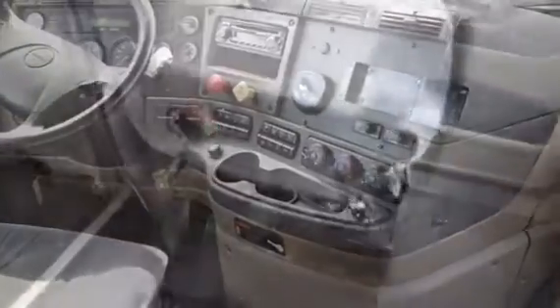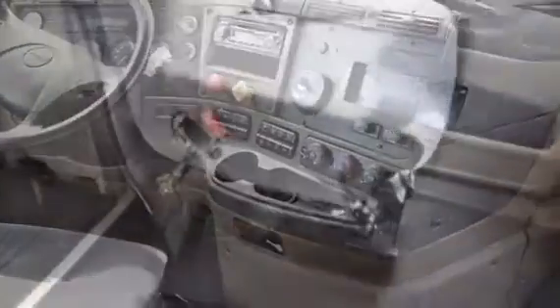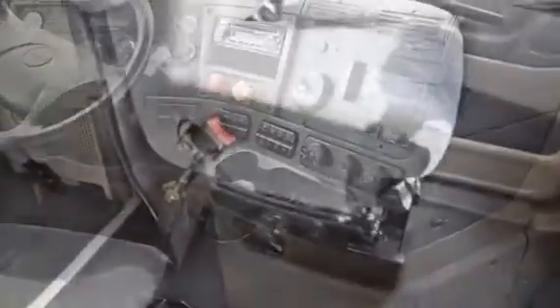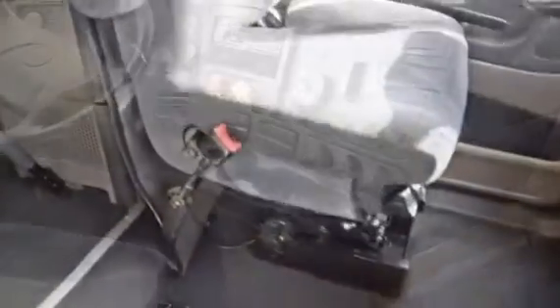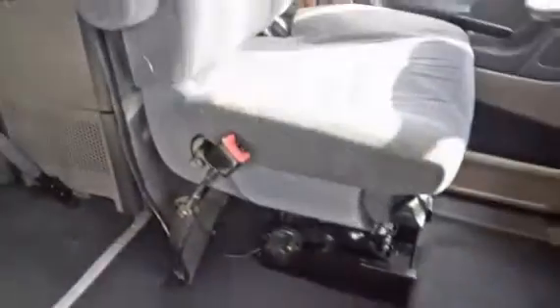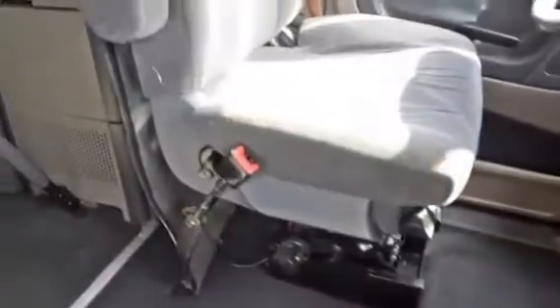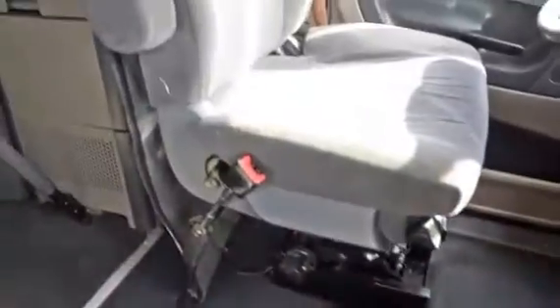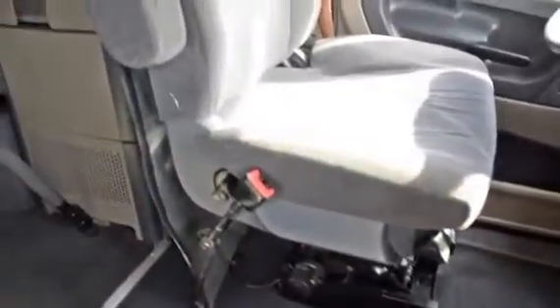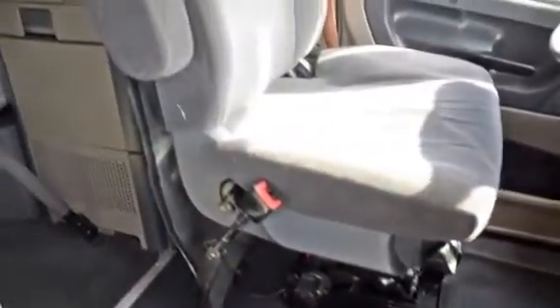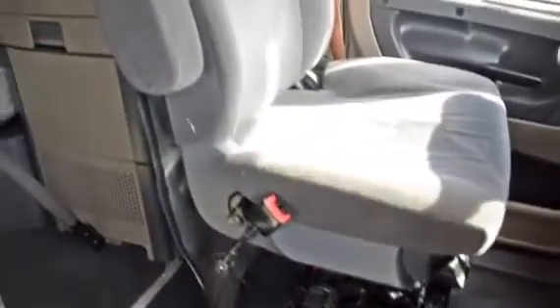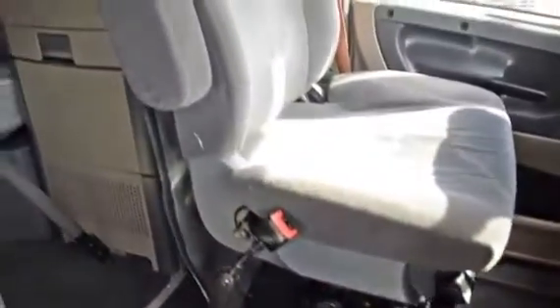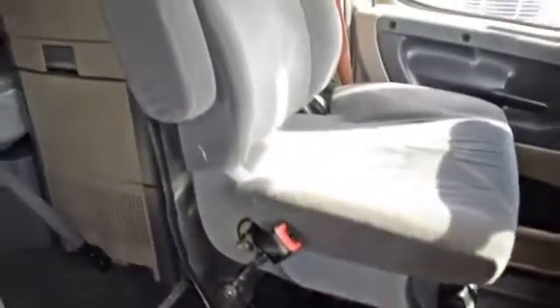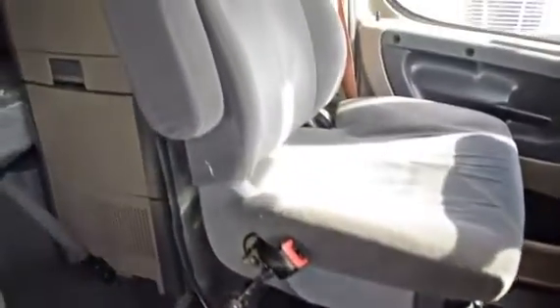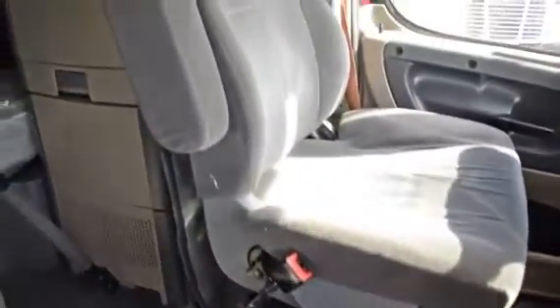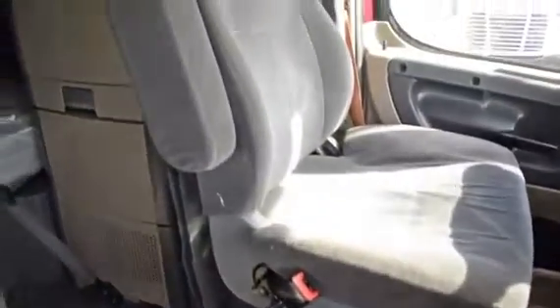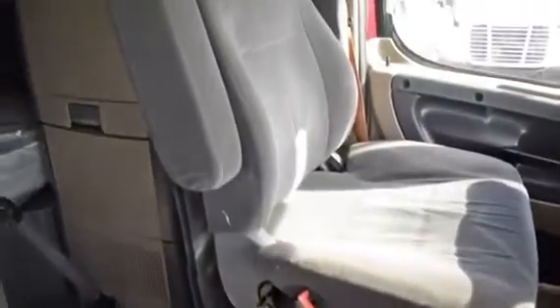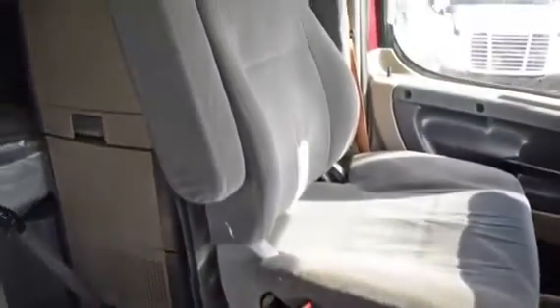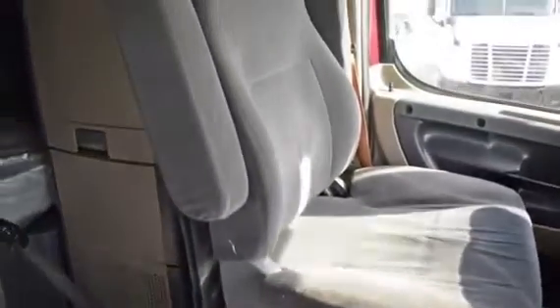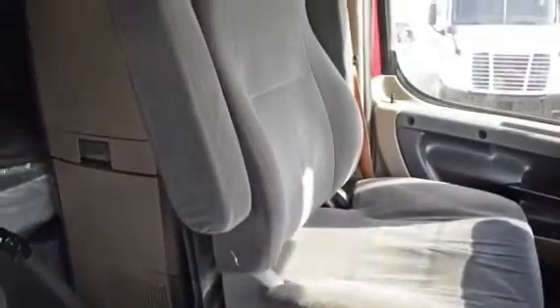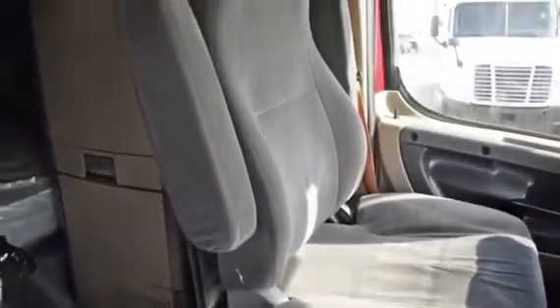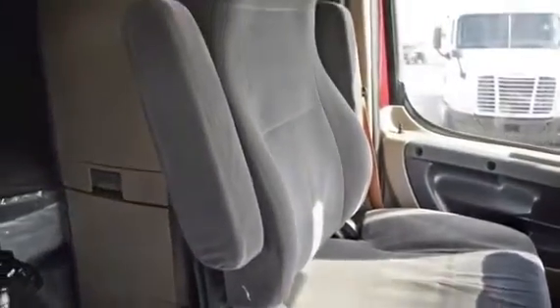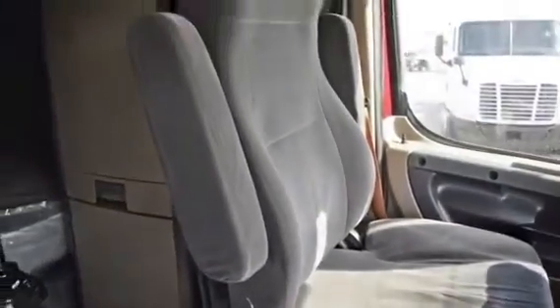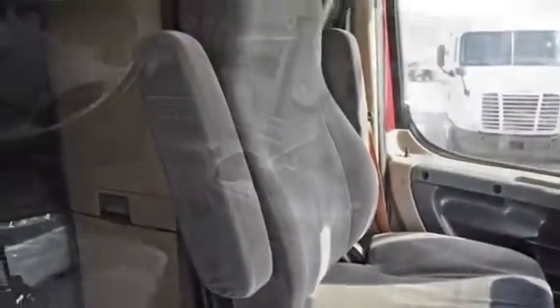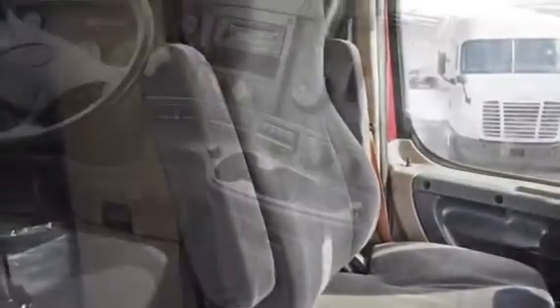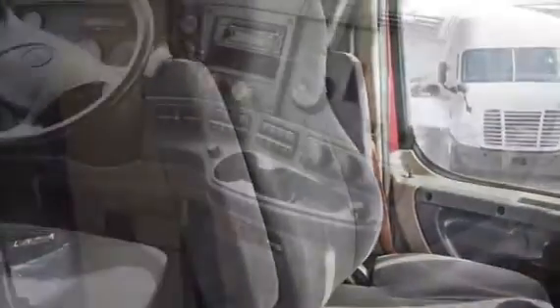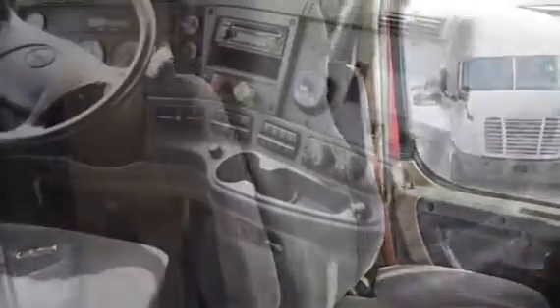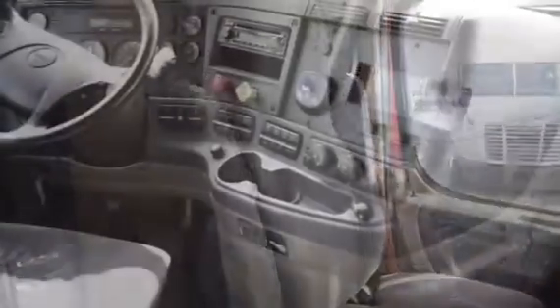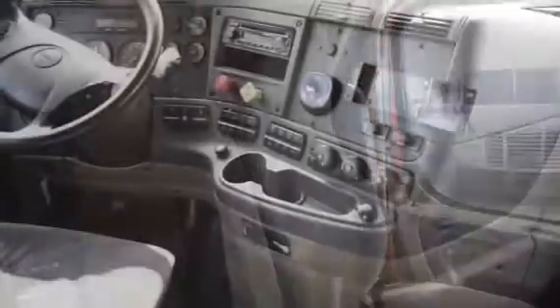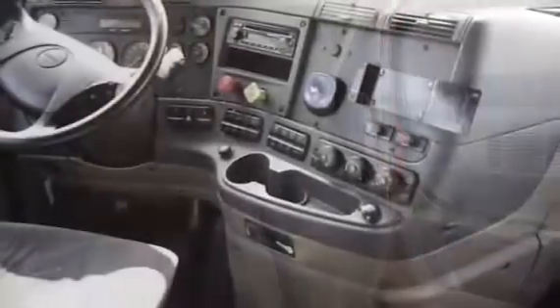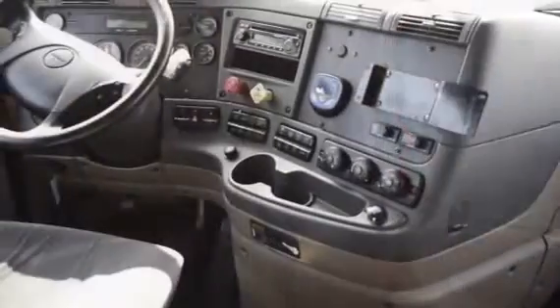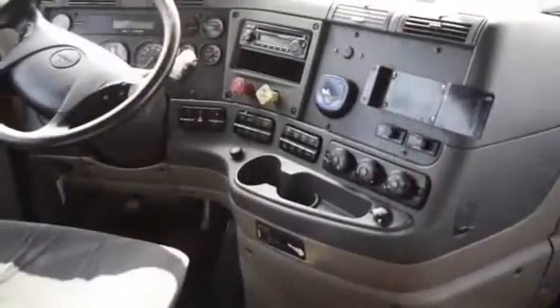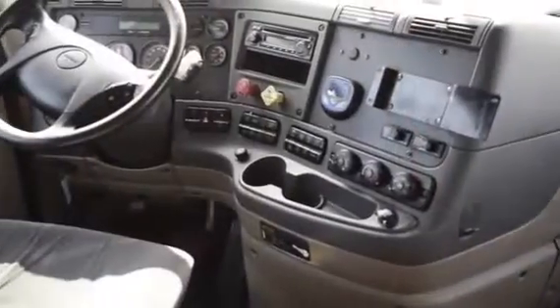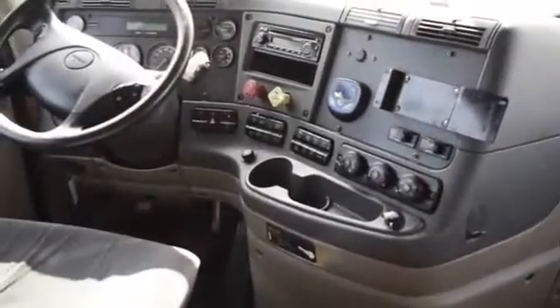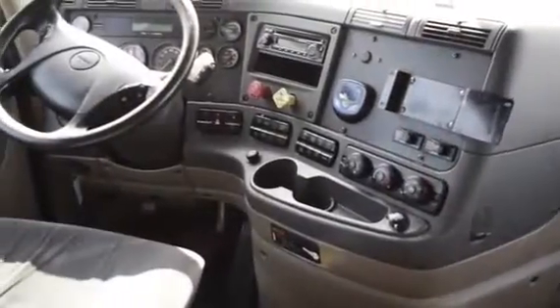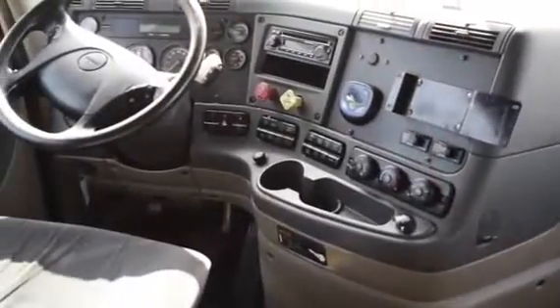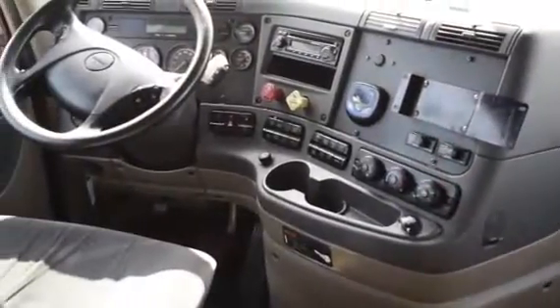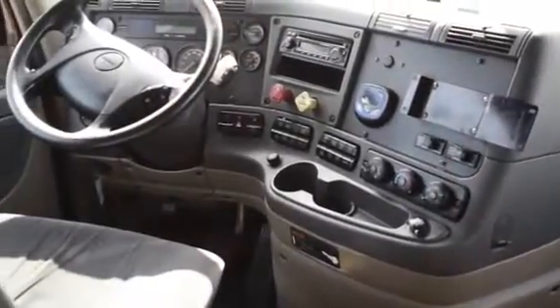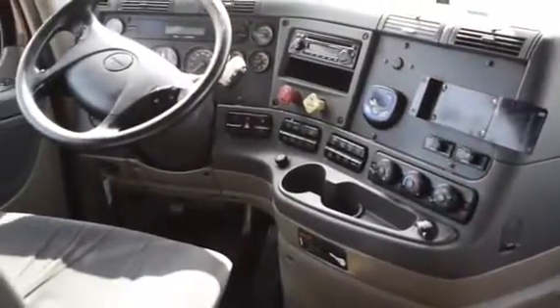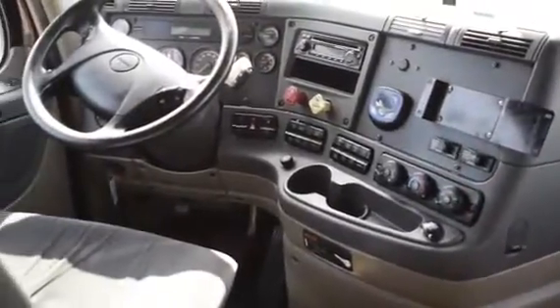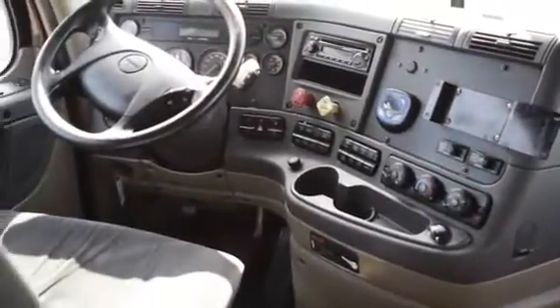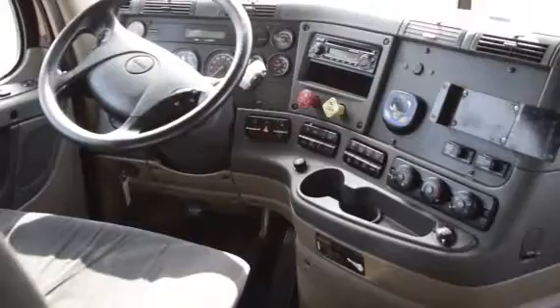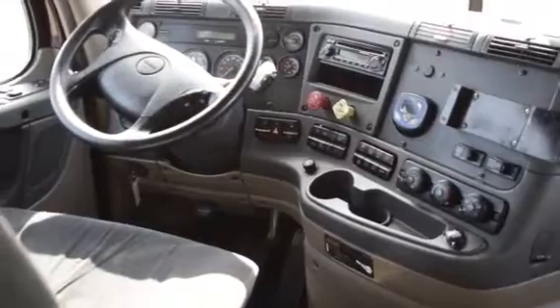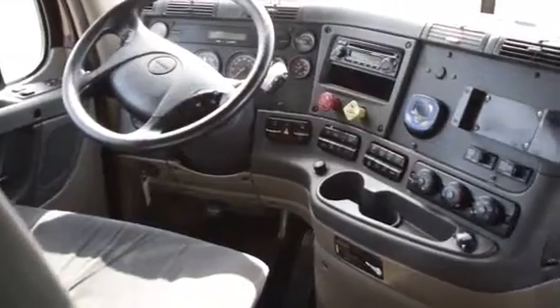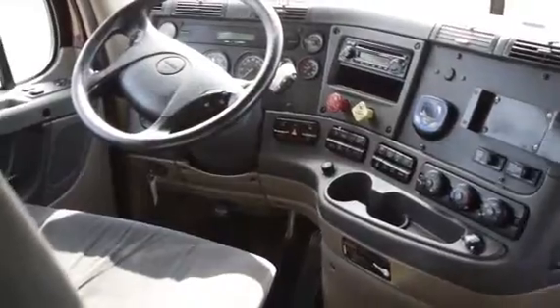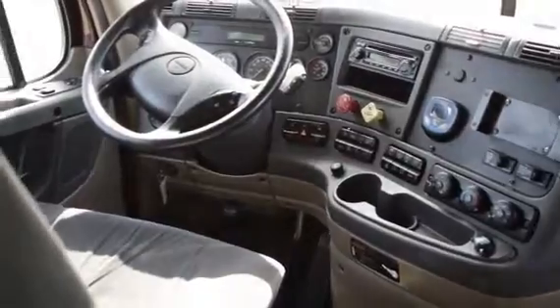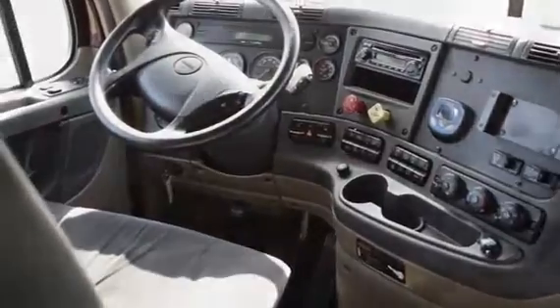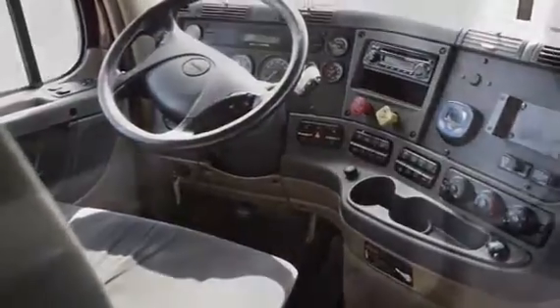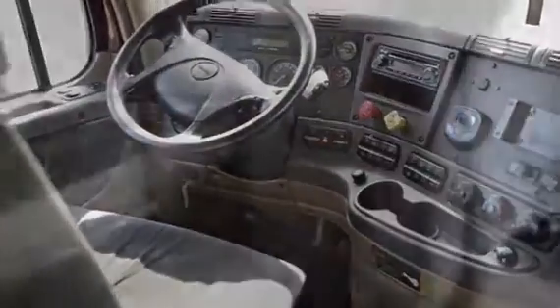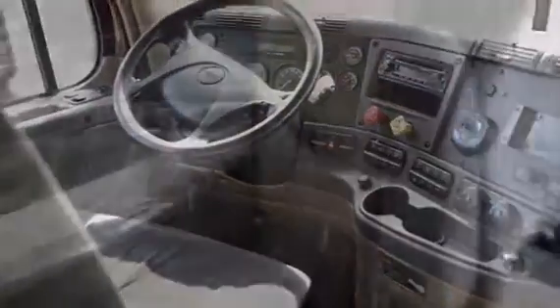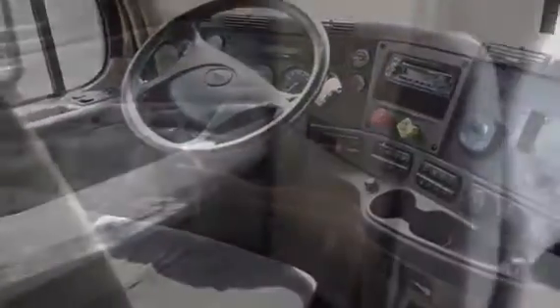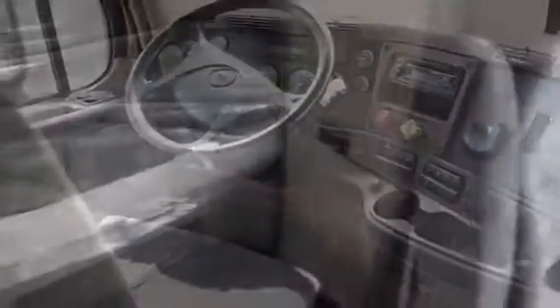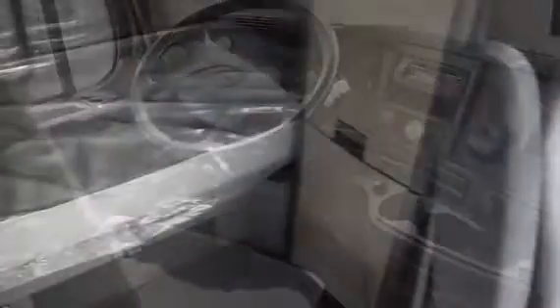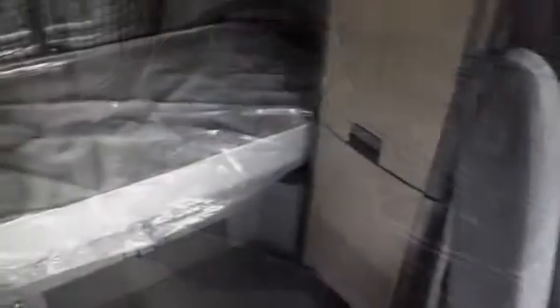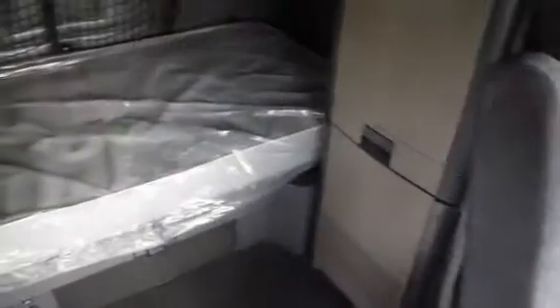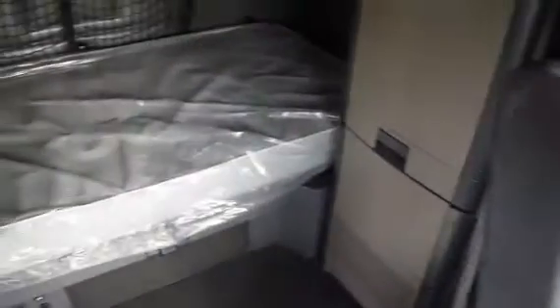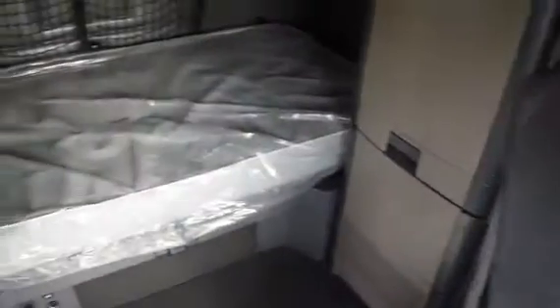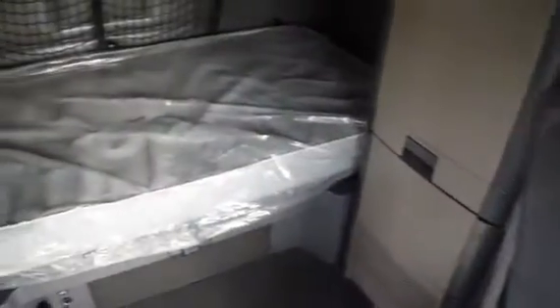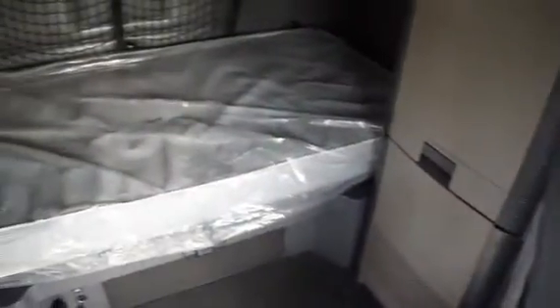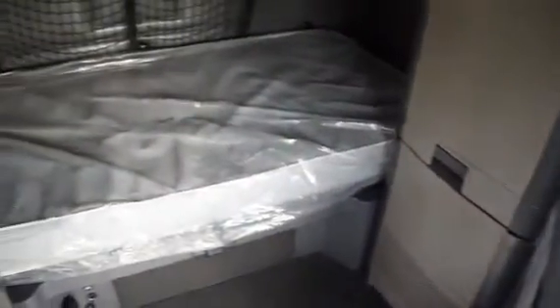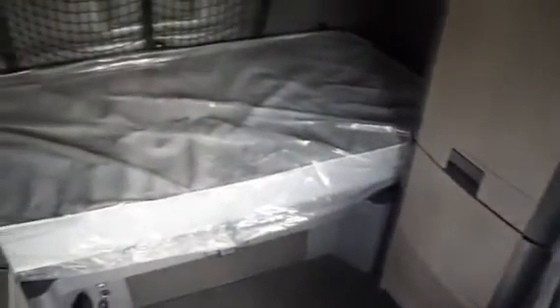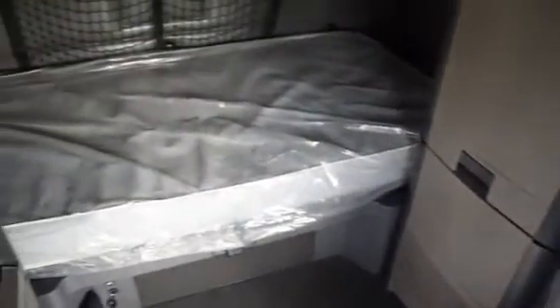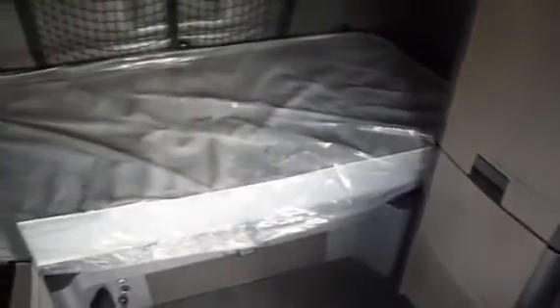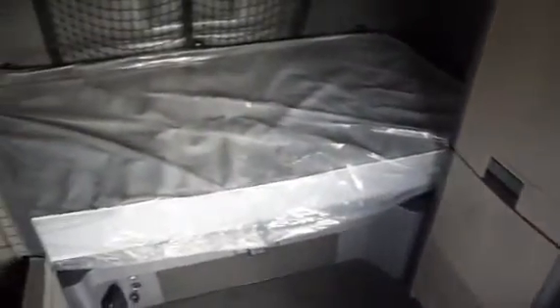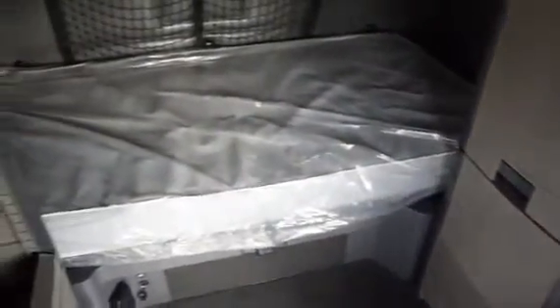The interior is loaded up with extras, including an air ride driver's seat for ultimate comfort on the long haul, power windows and mirrors, AM-FM CD player, lots of storage, and a new mattress.